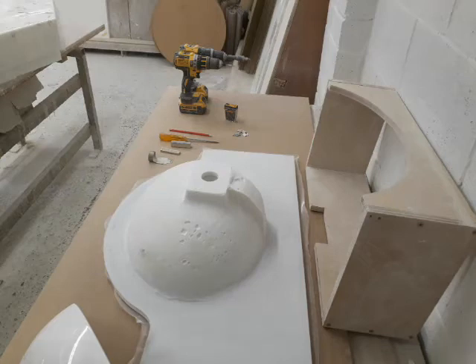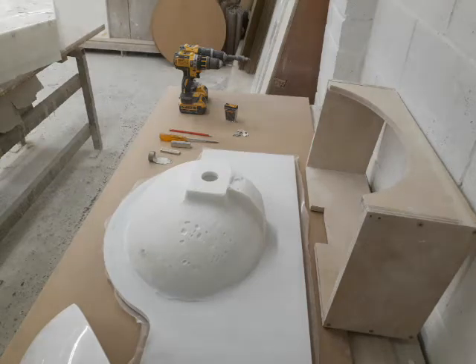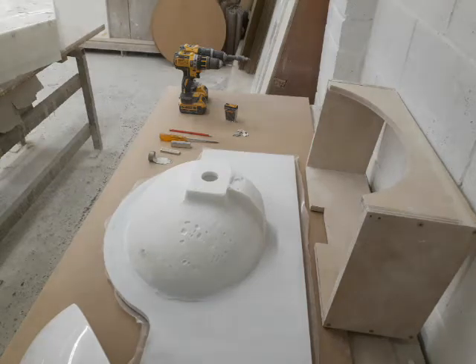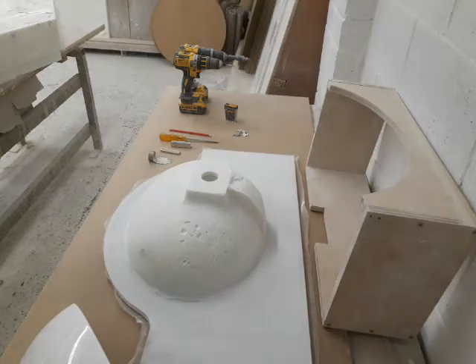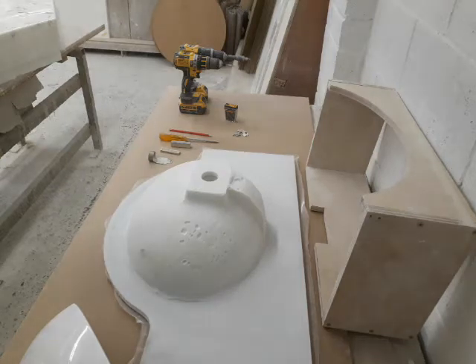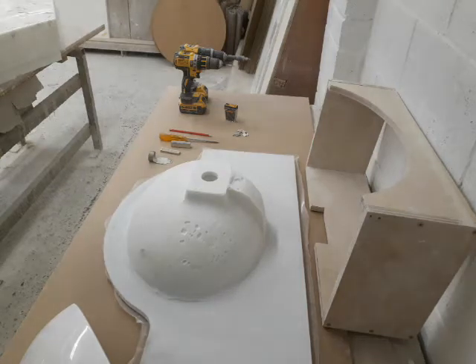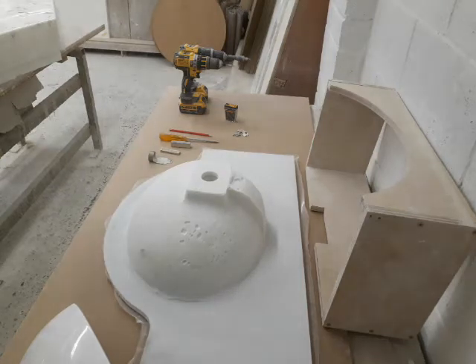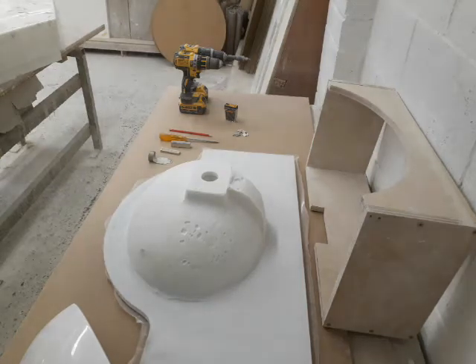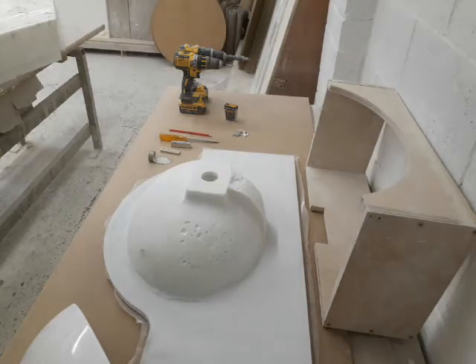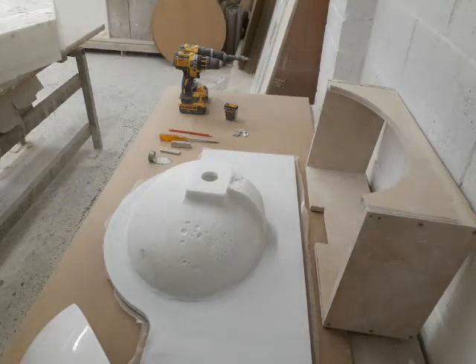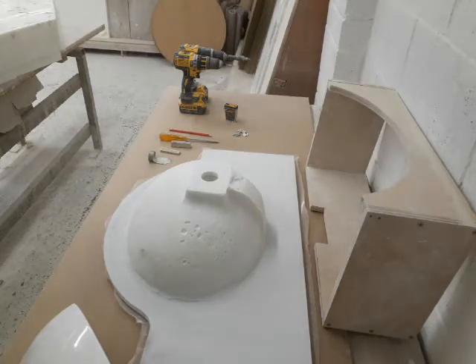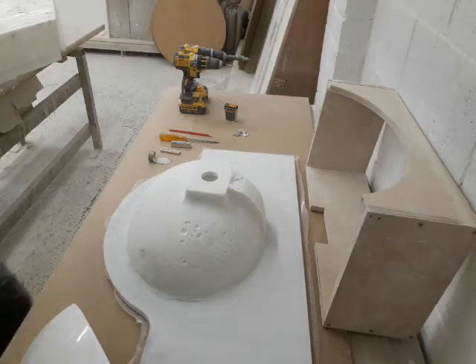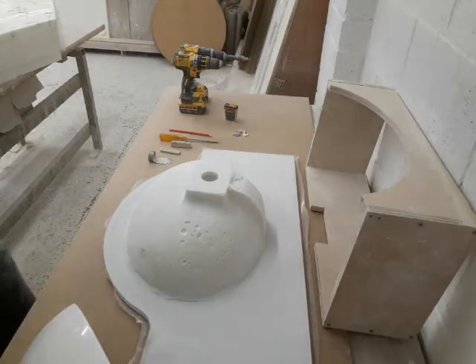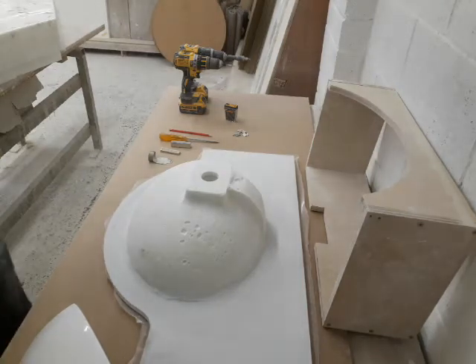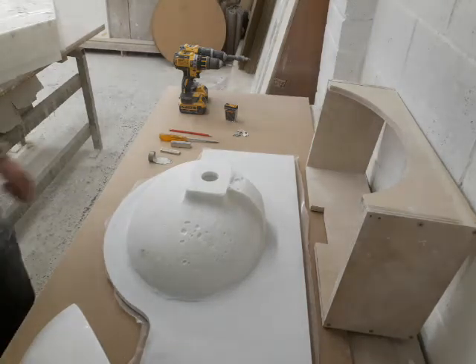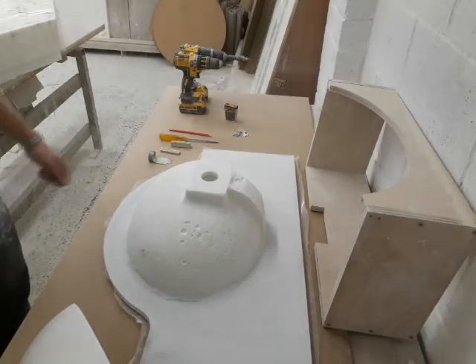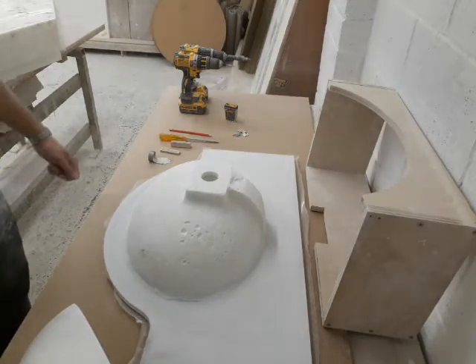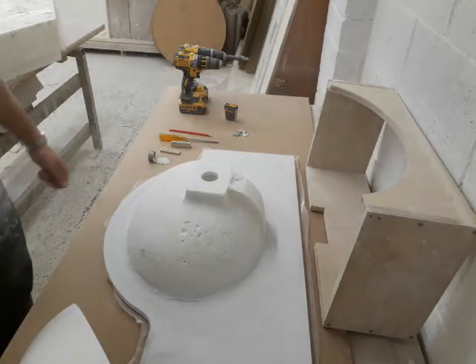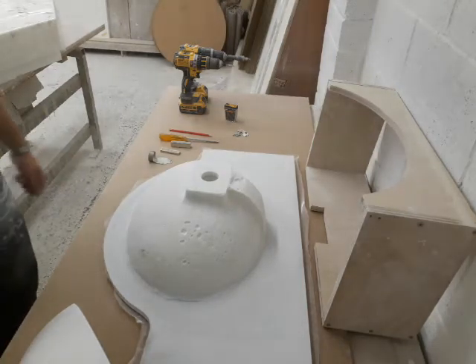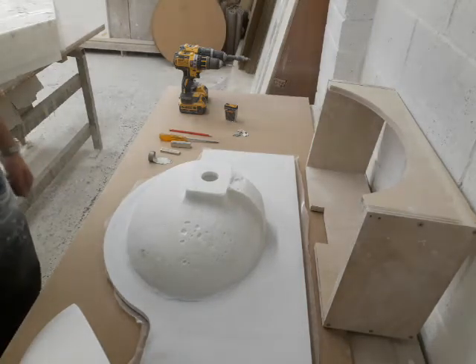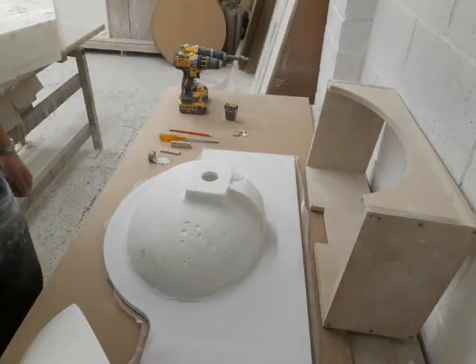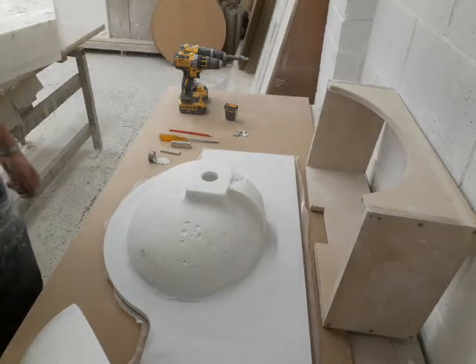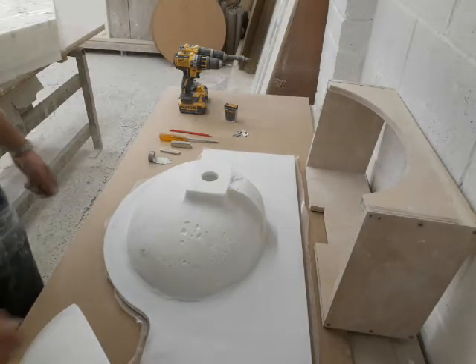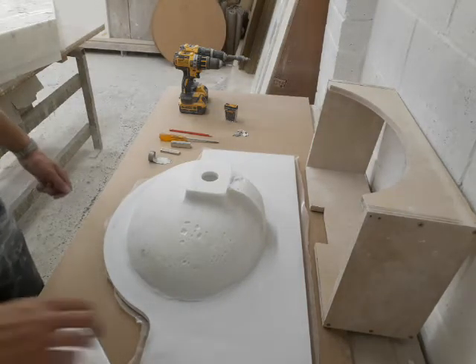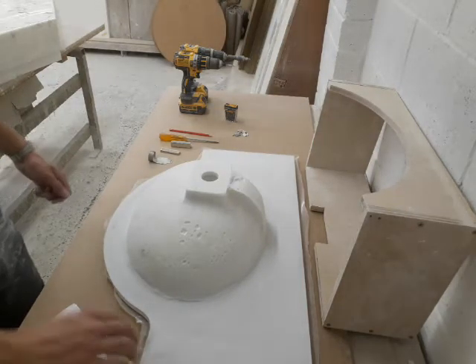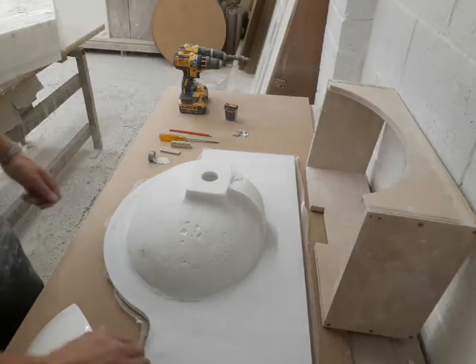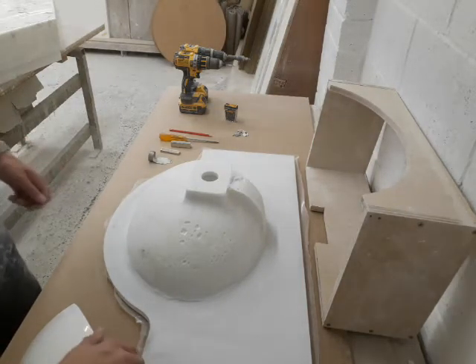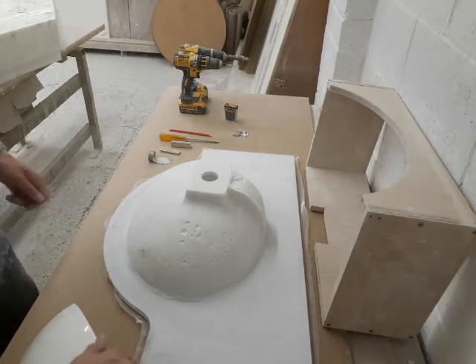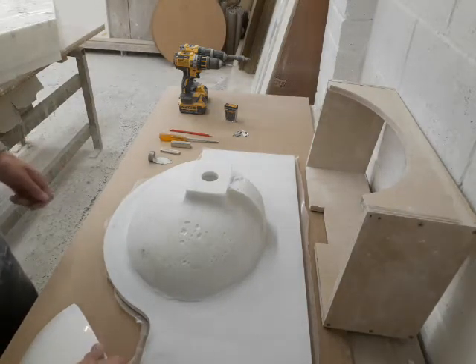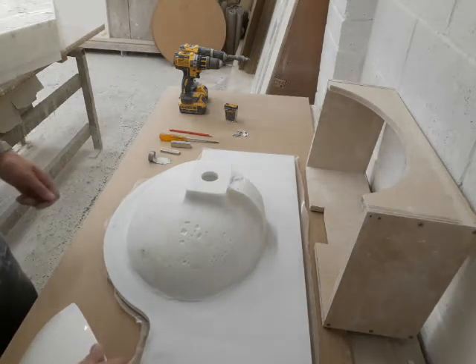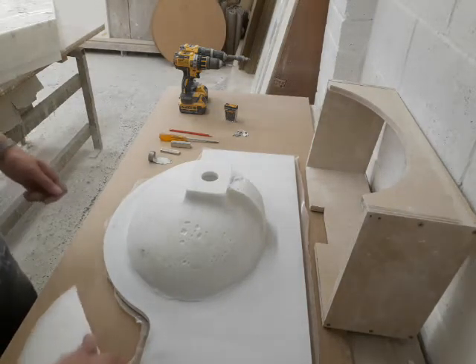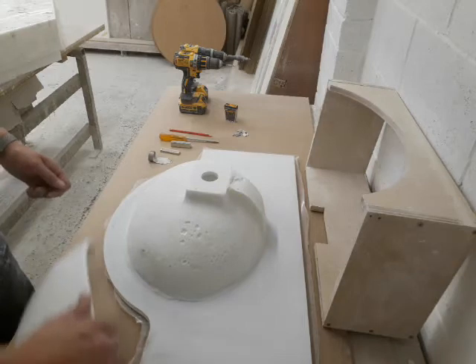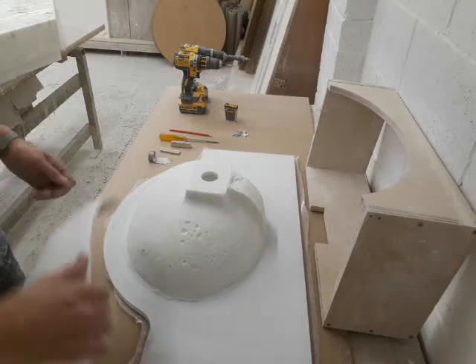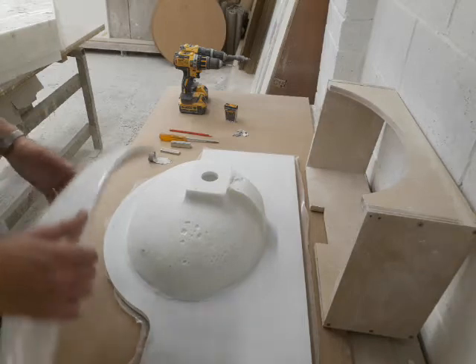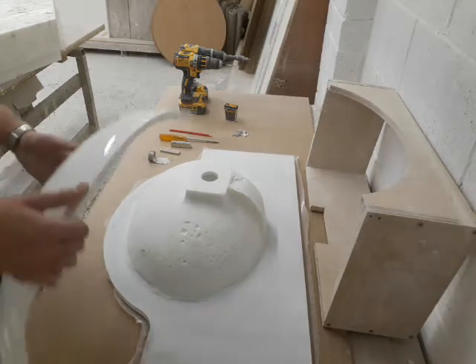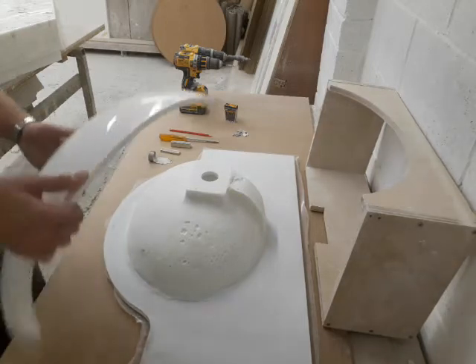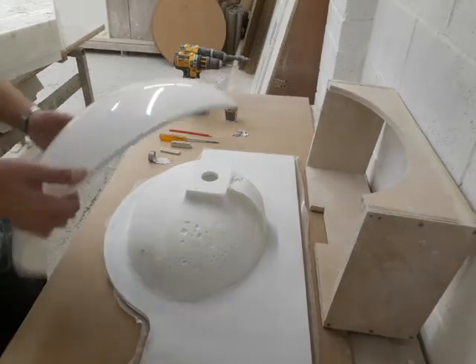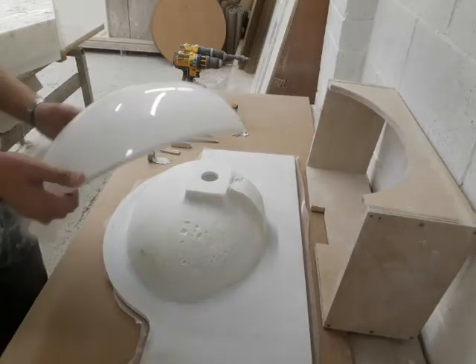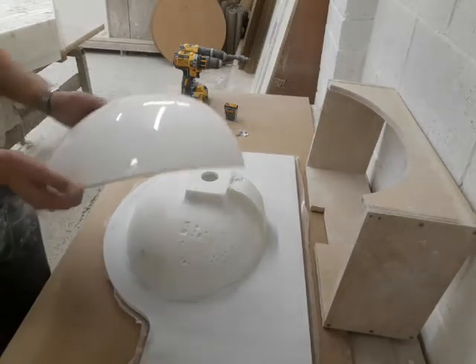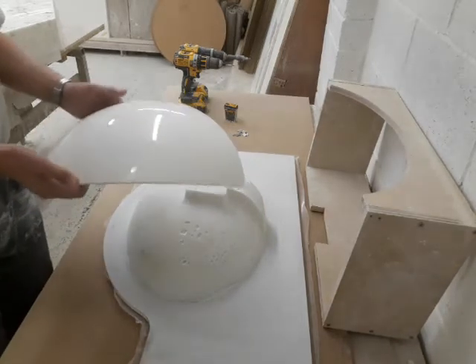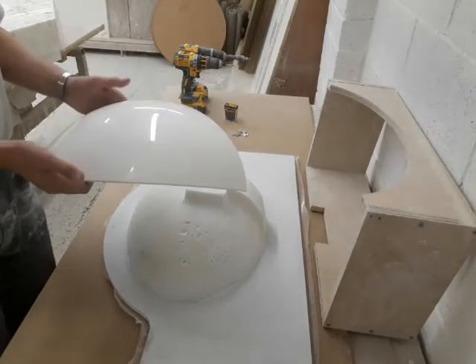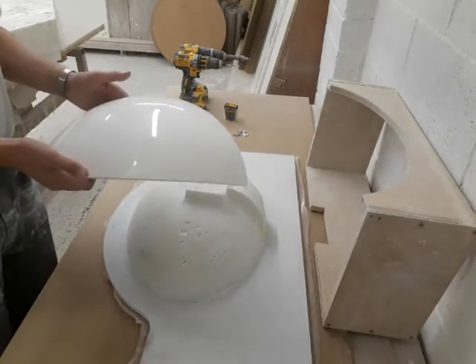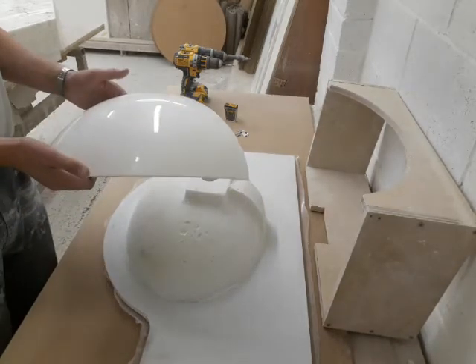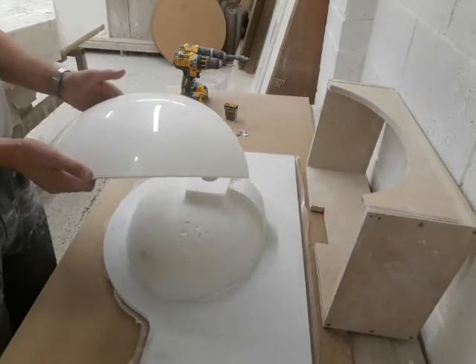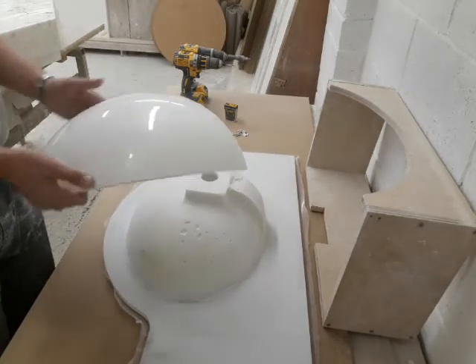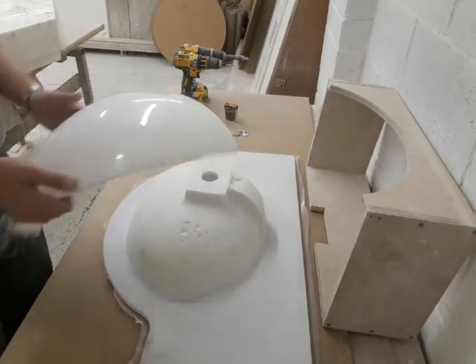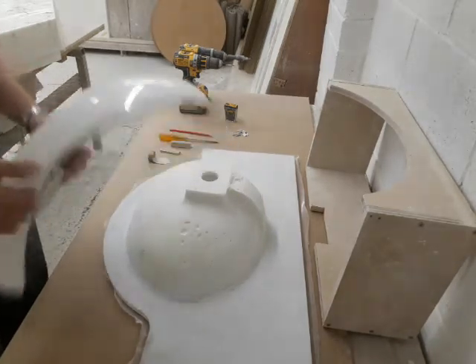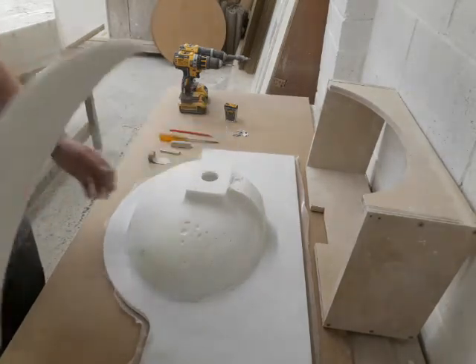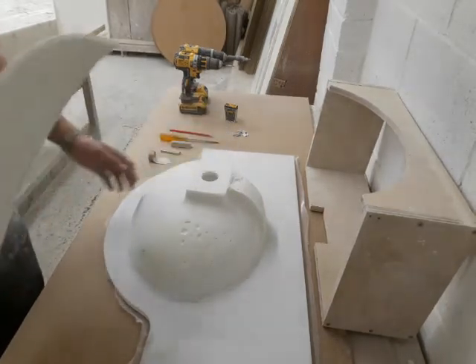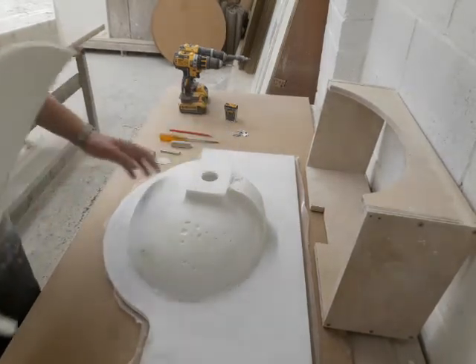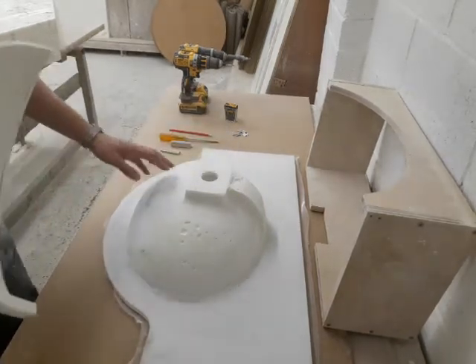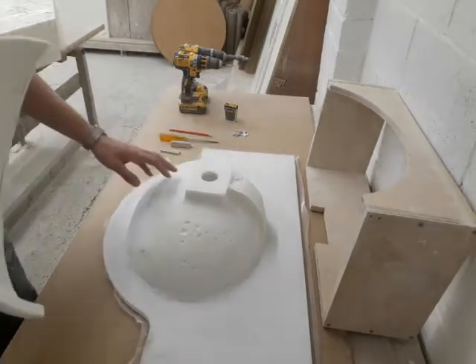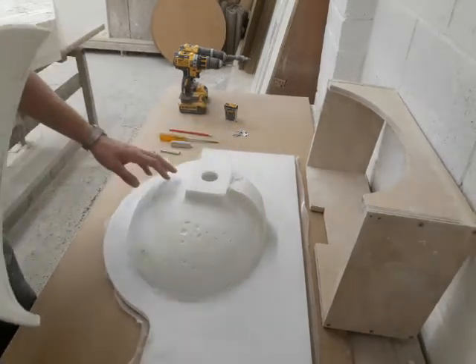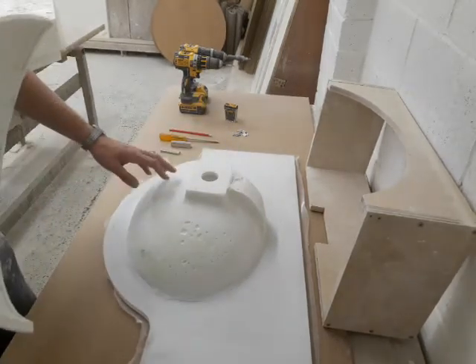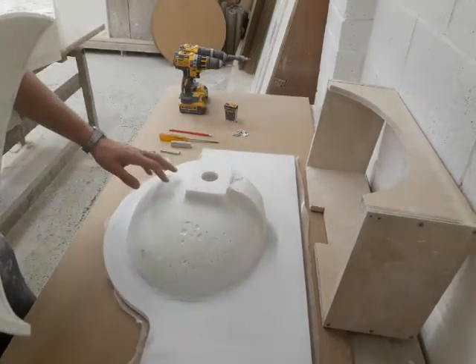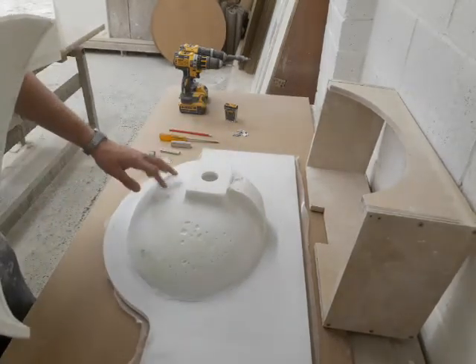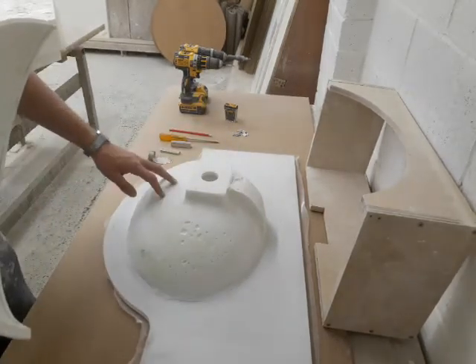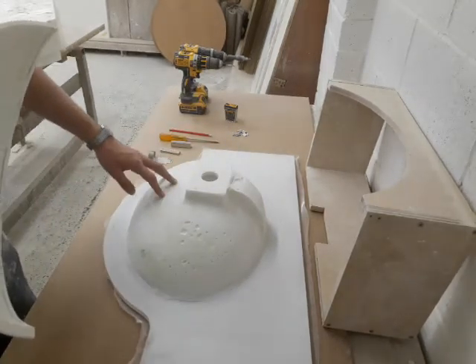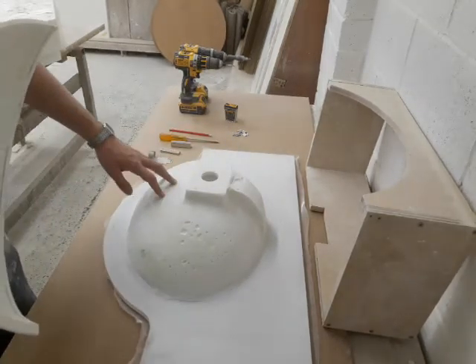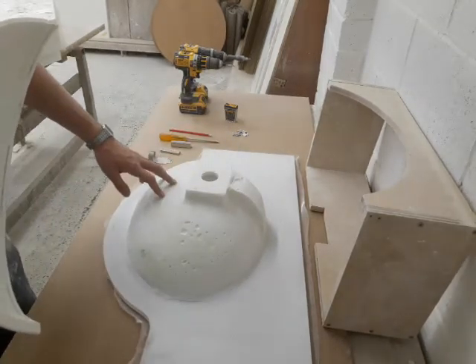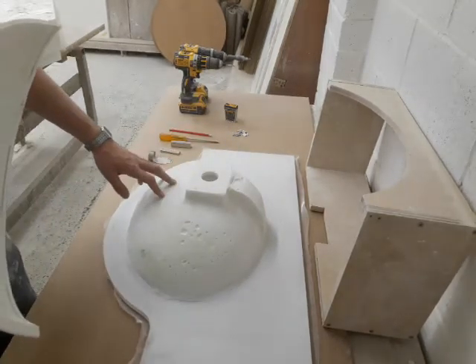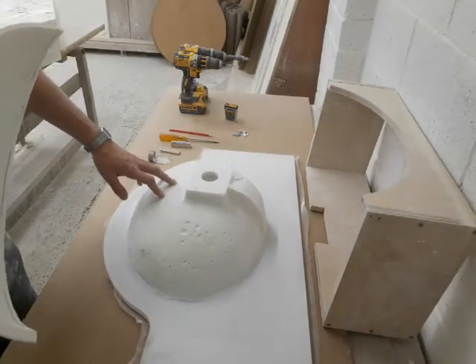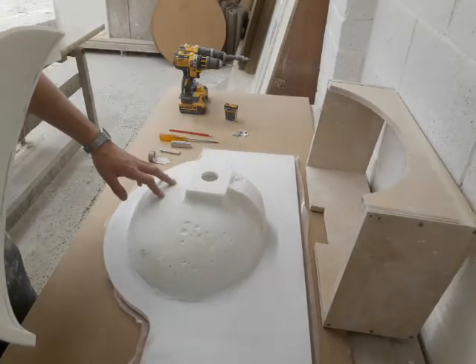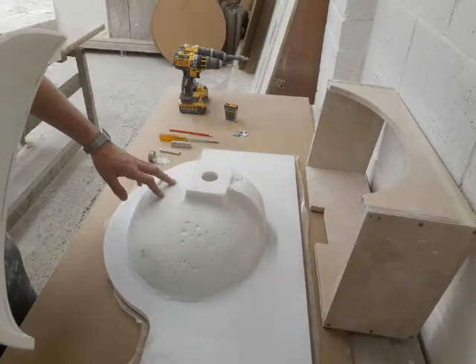Hi there. Today I'll be demonstrating how to attach a cowl to the underside of an integrated basin.